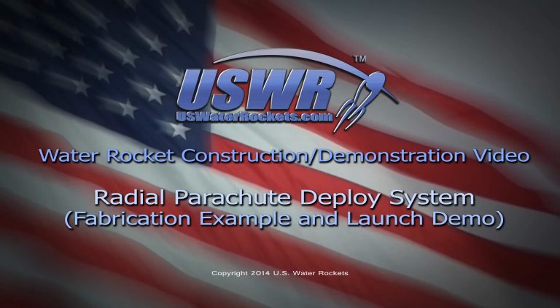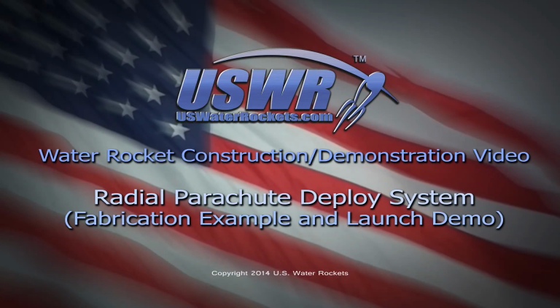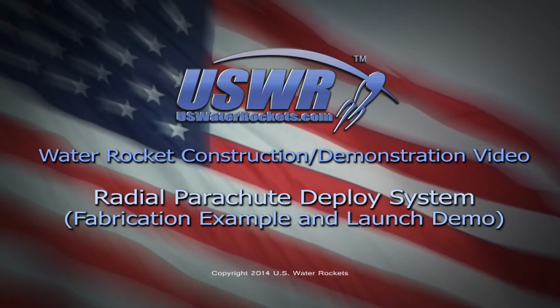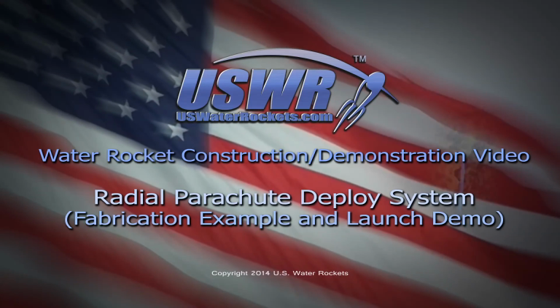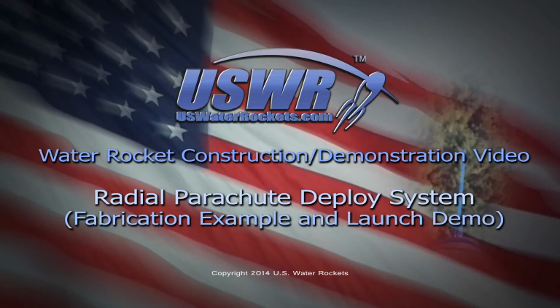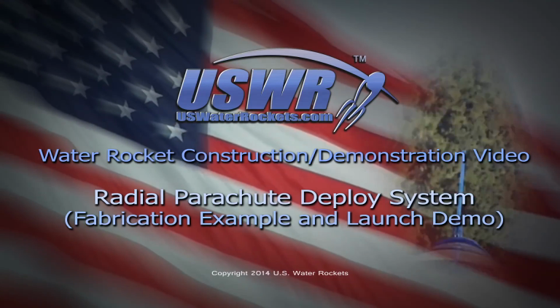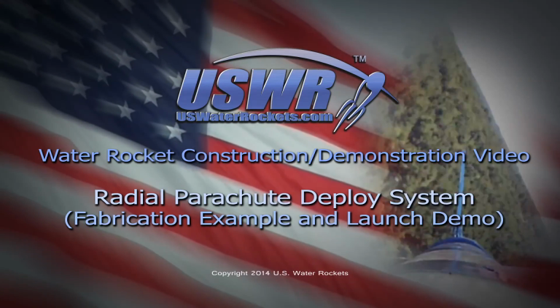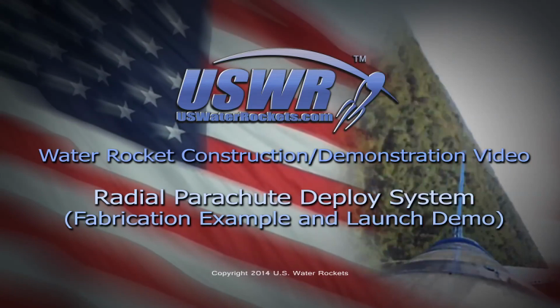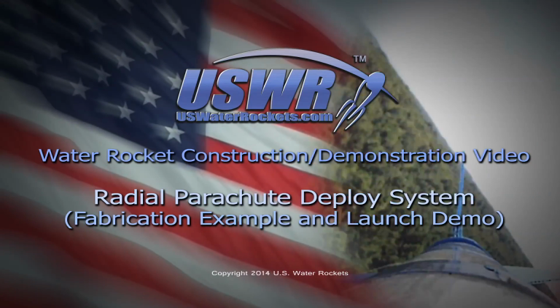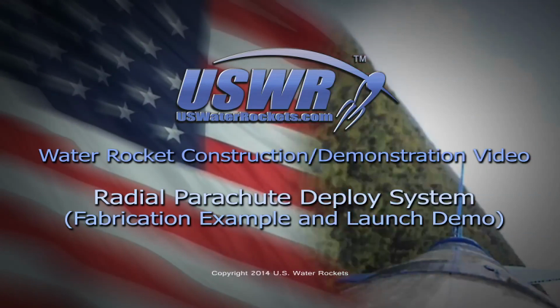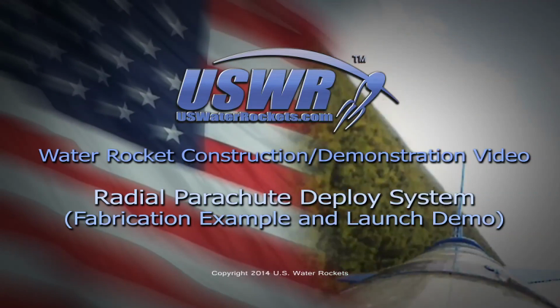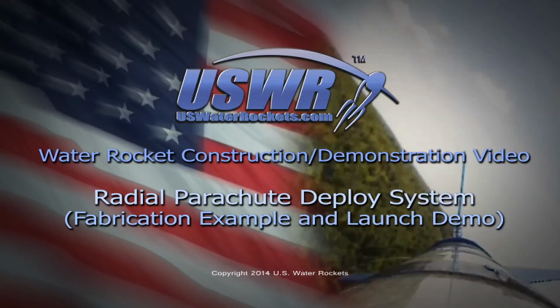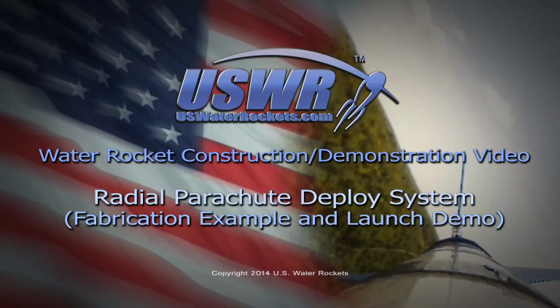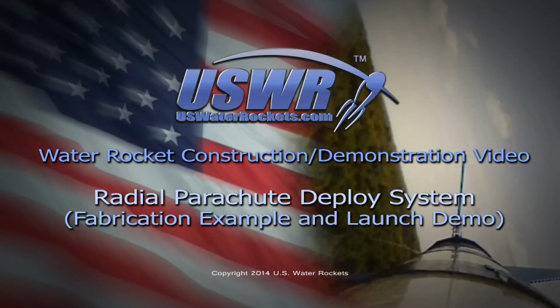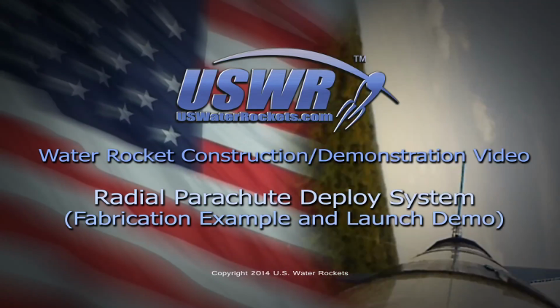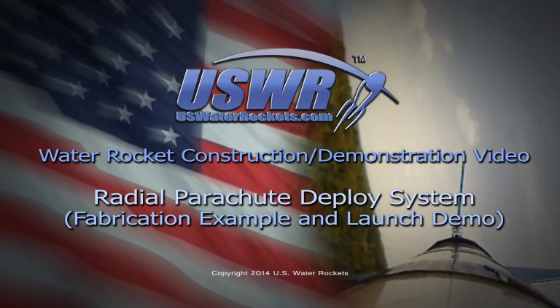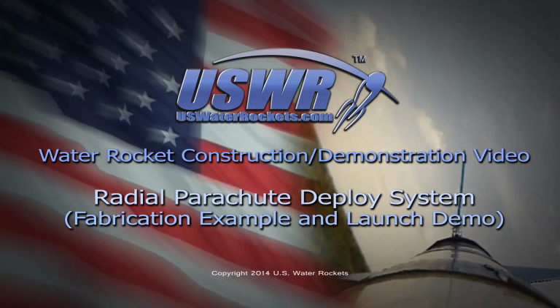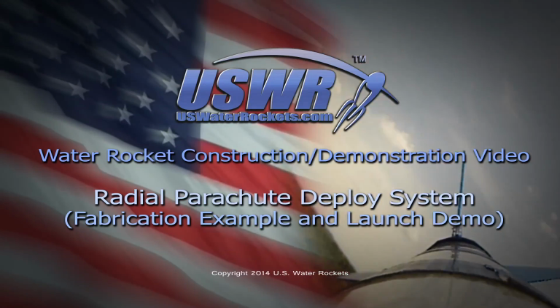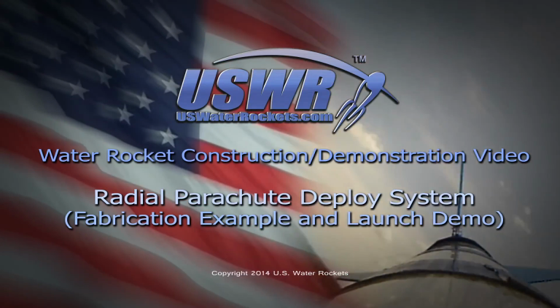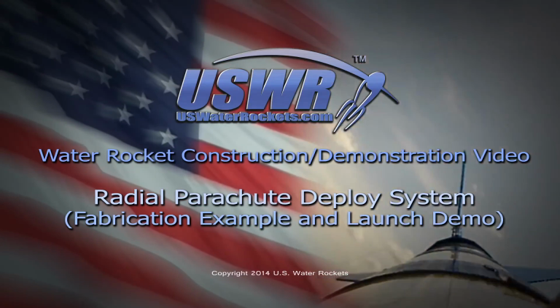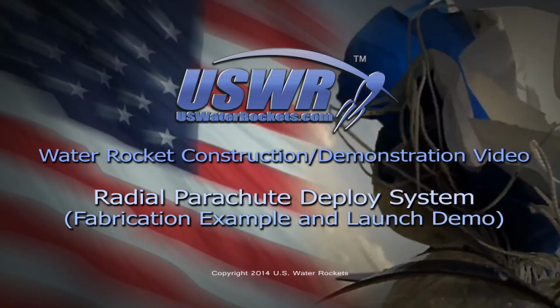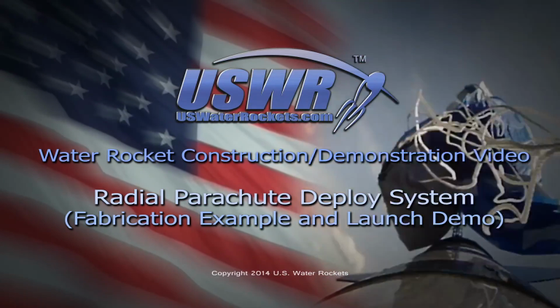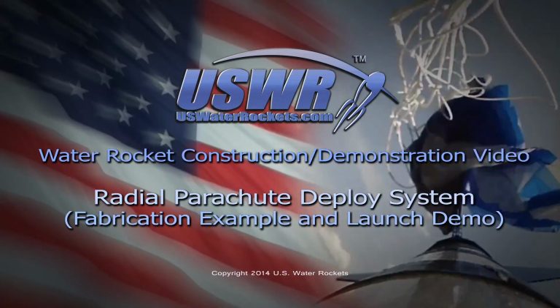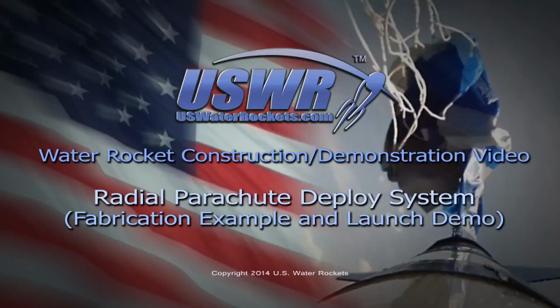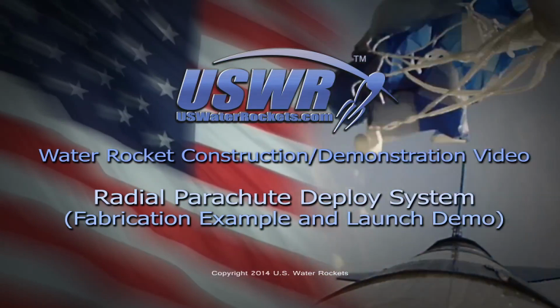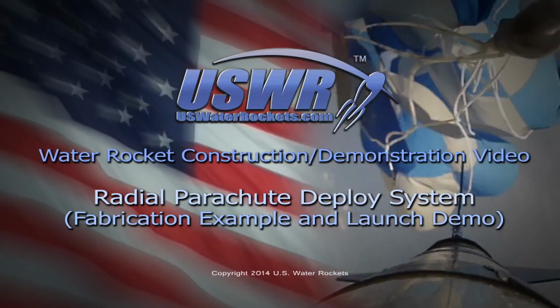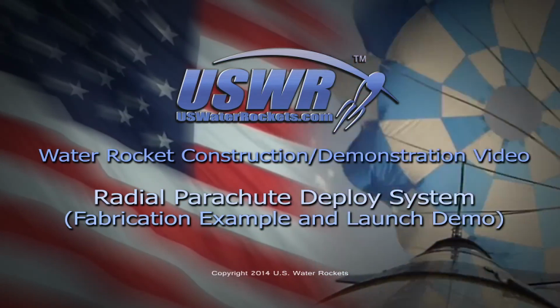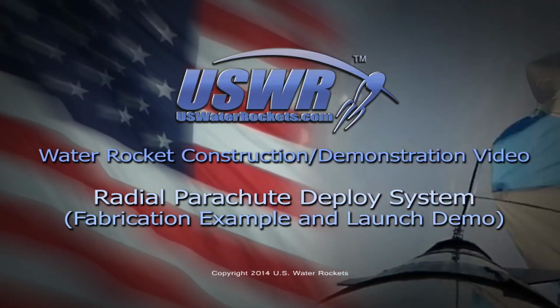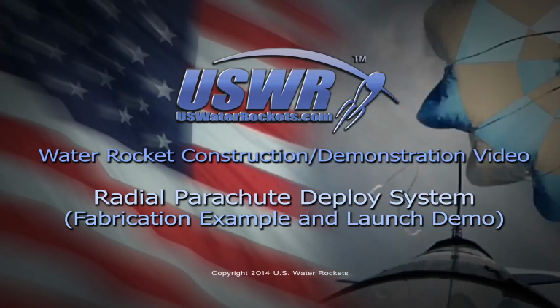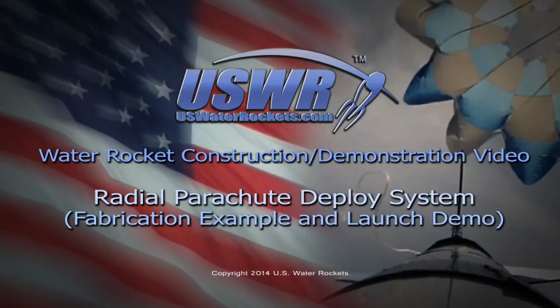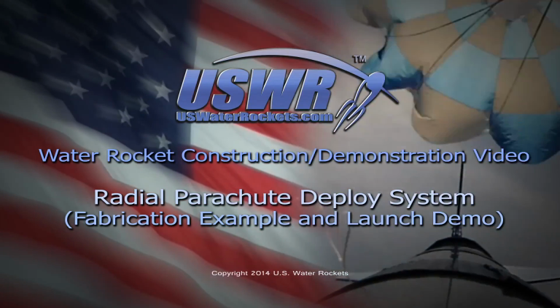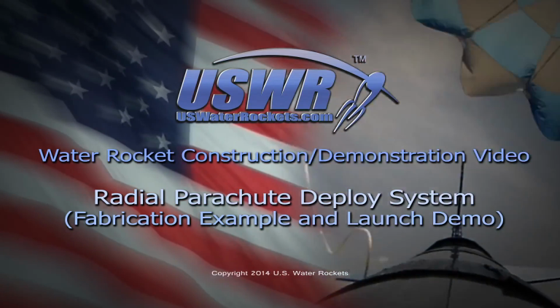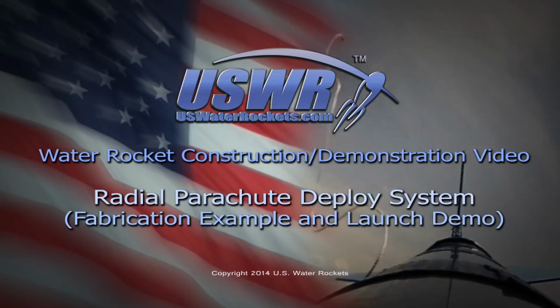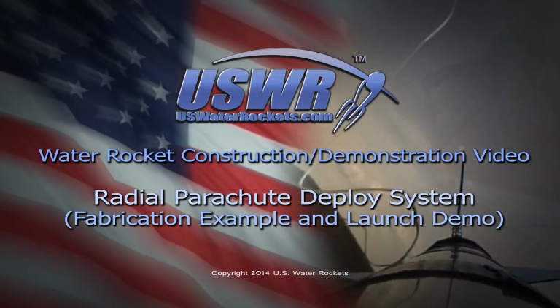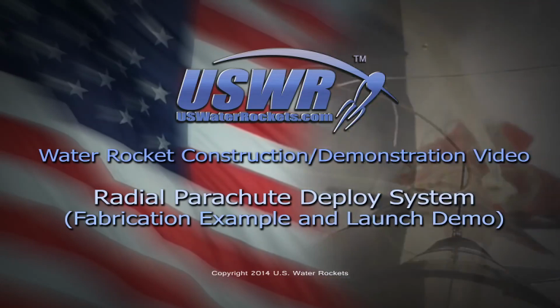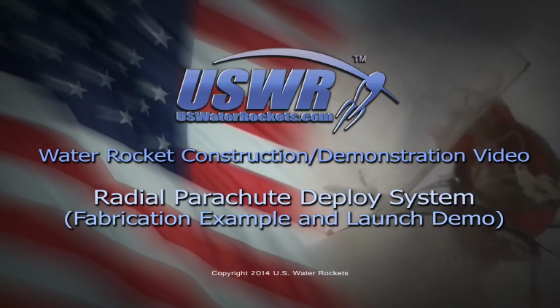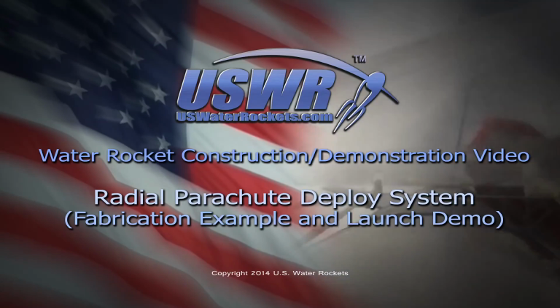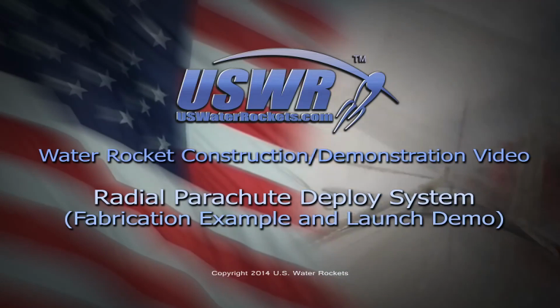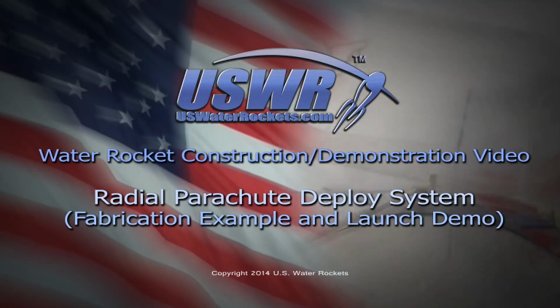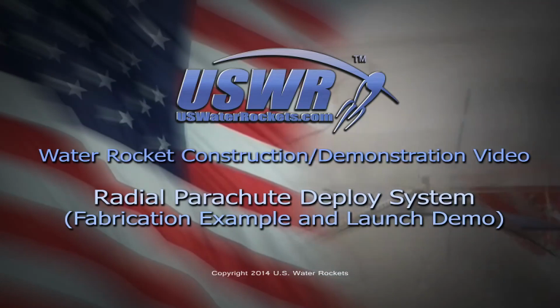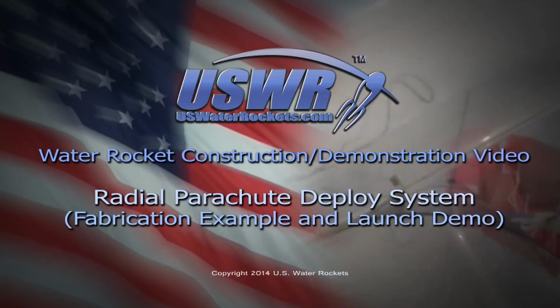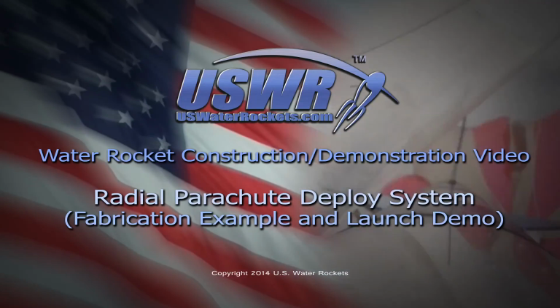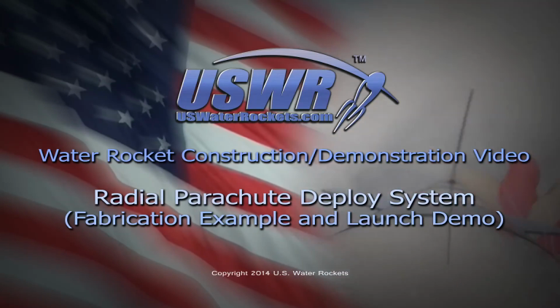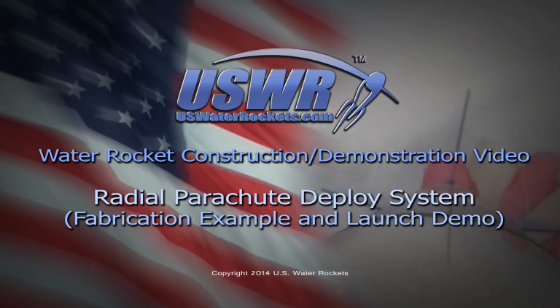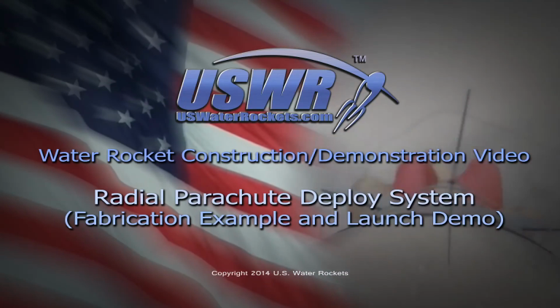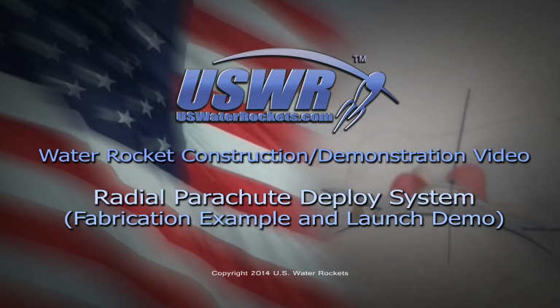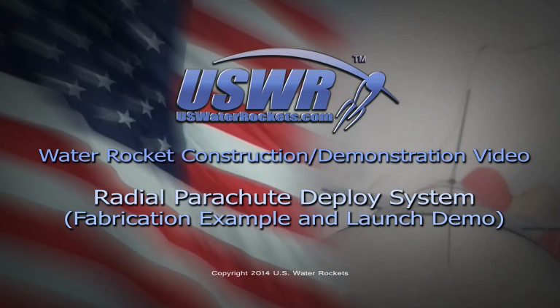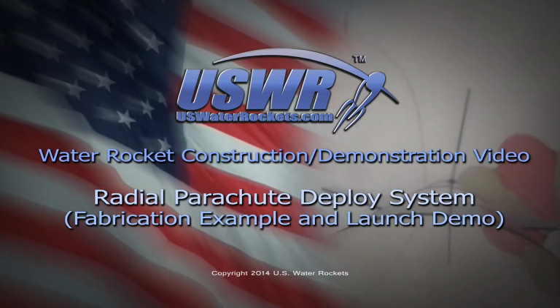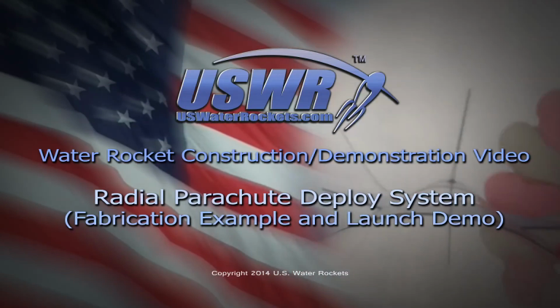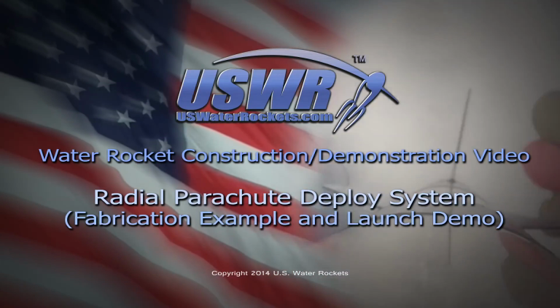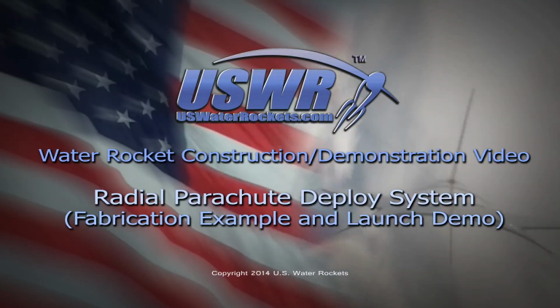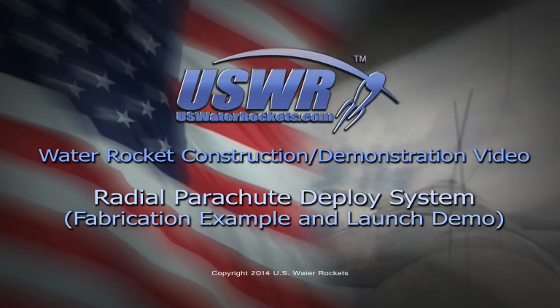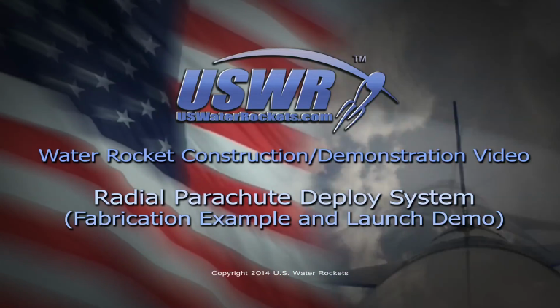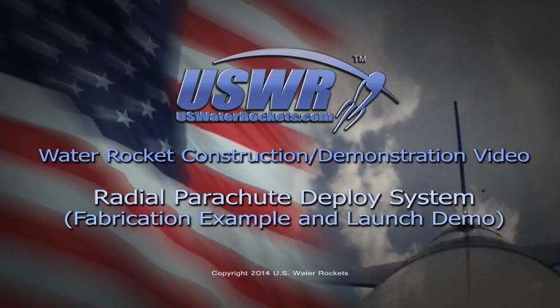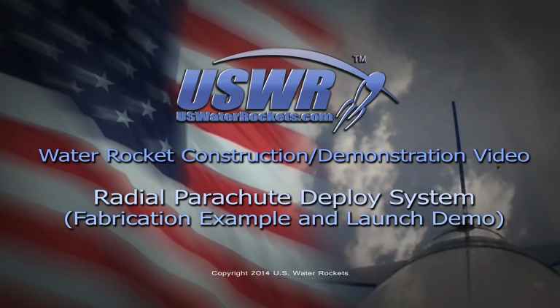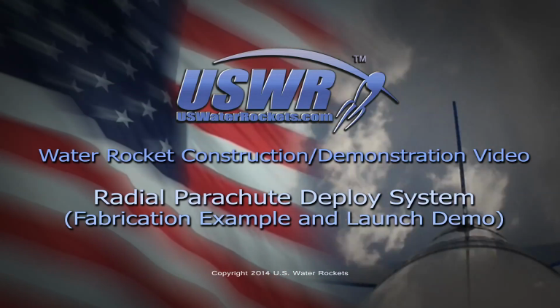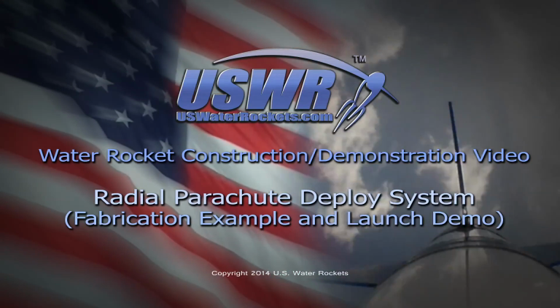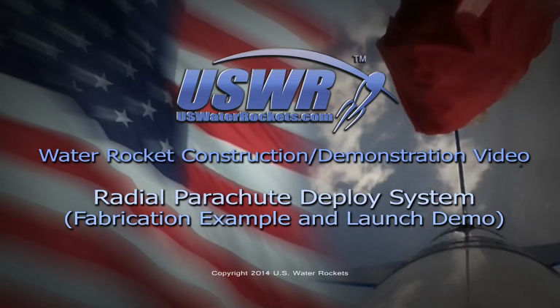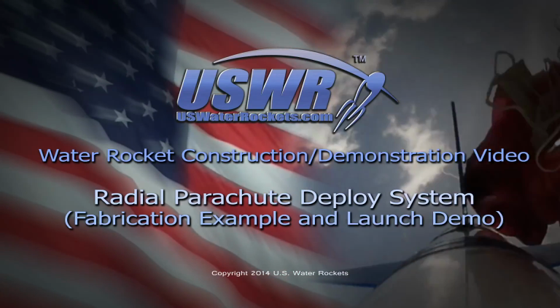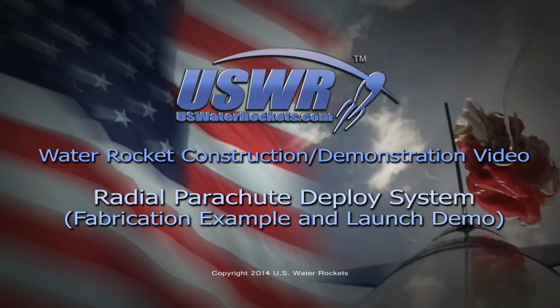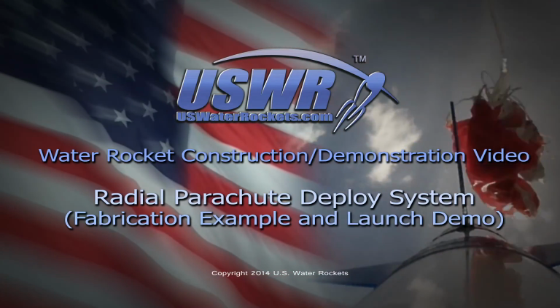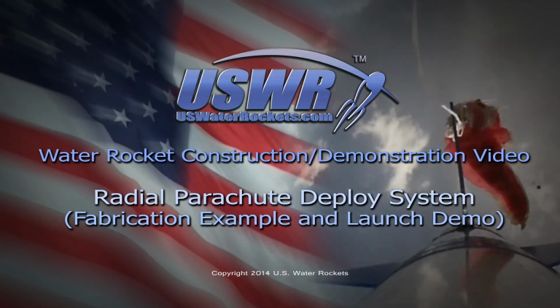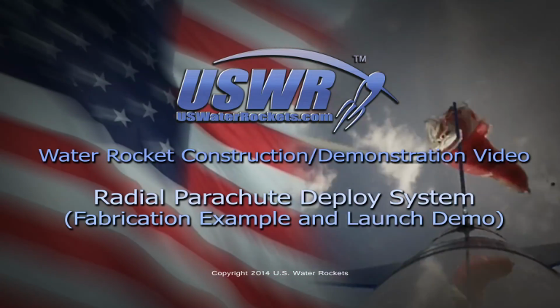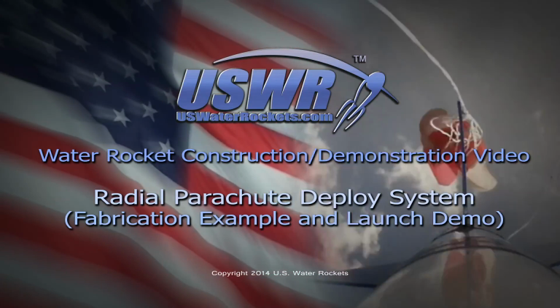U.S. Water Rockets: Water Rocket Construction and Demonstration Video. The U.S. Water Rockets Radial Parachute Deploy System.